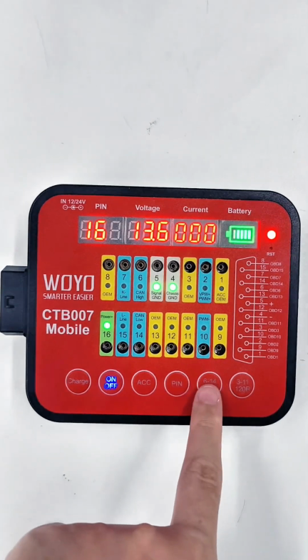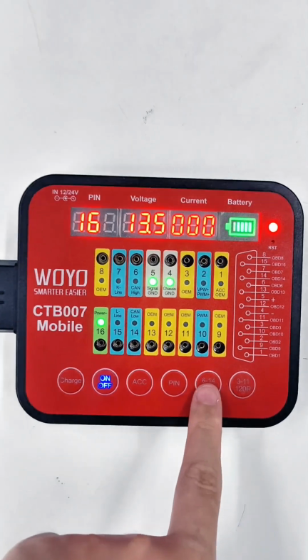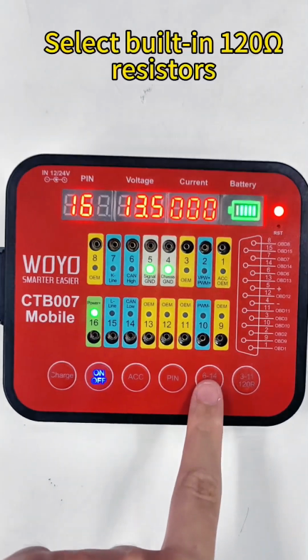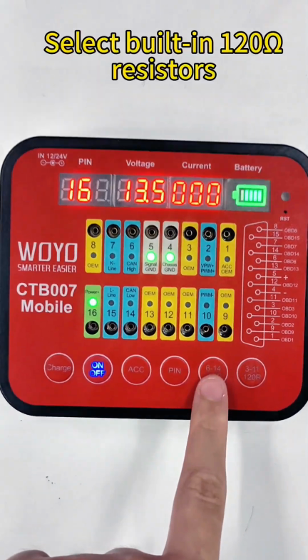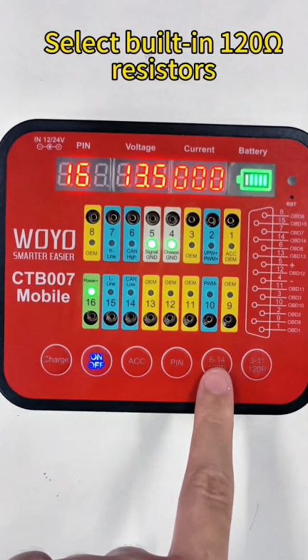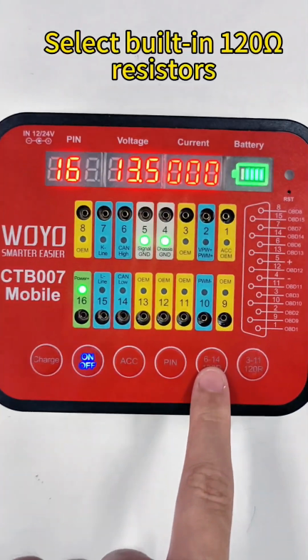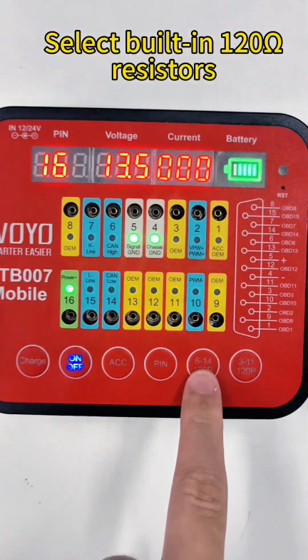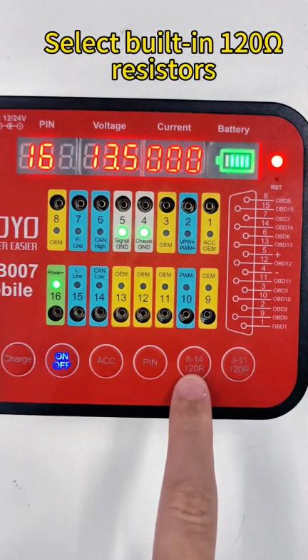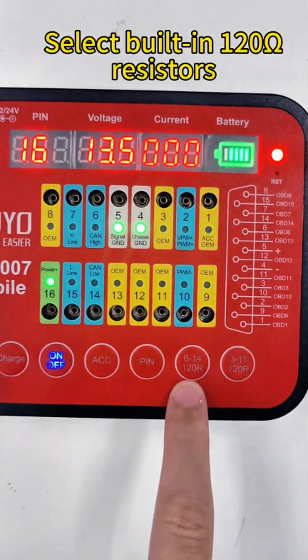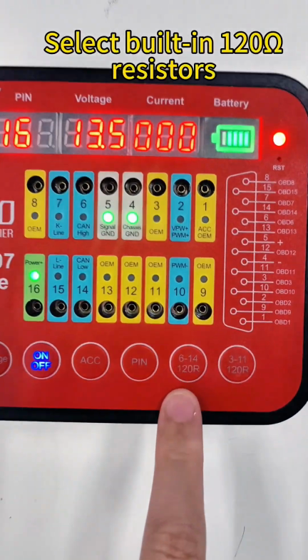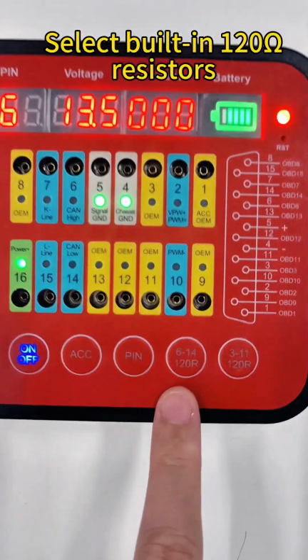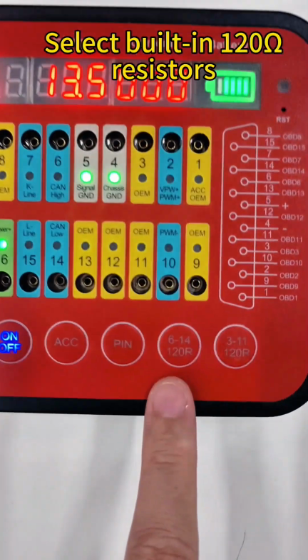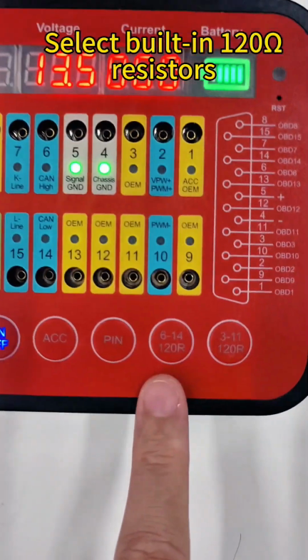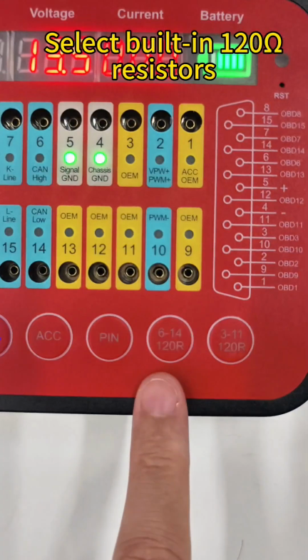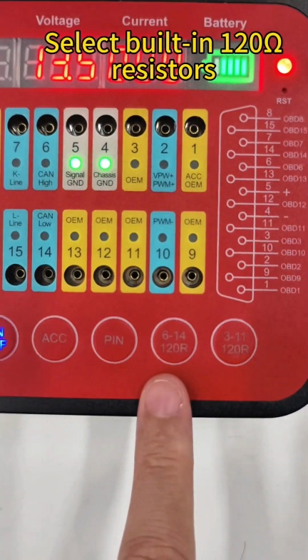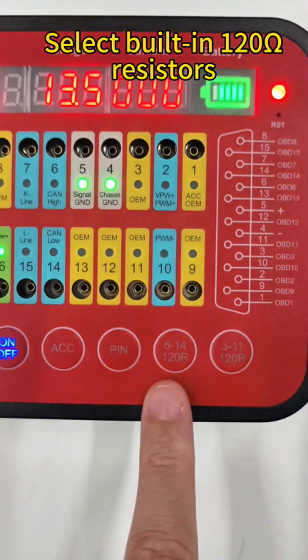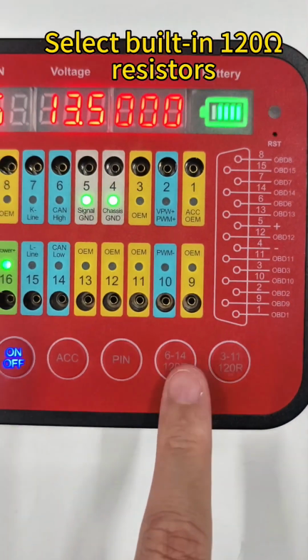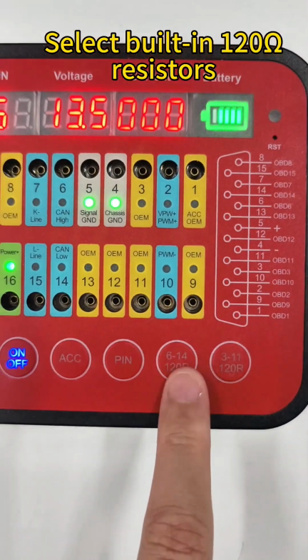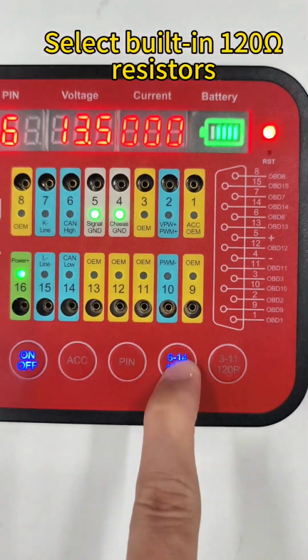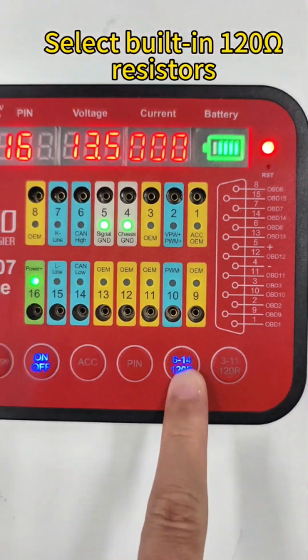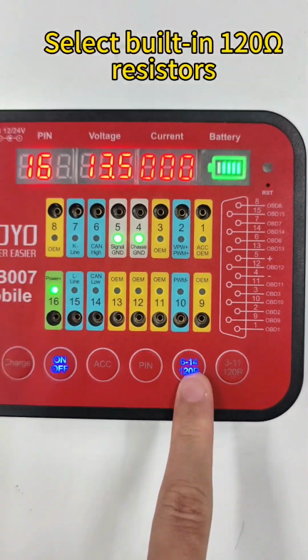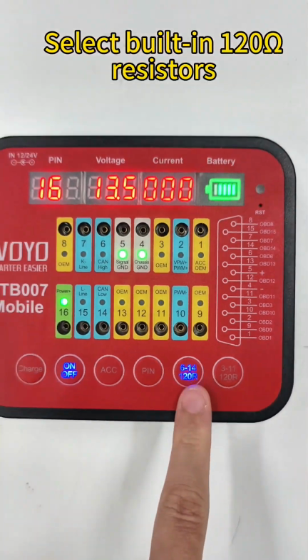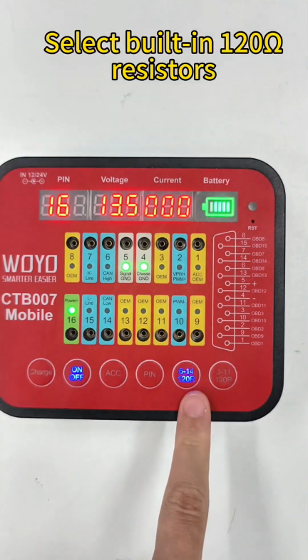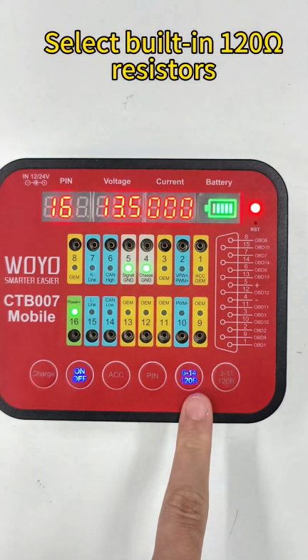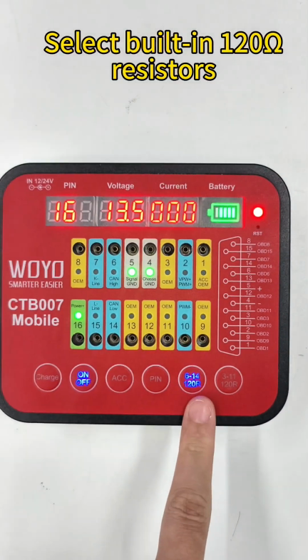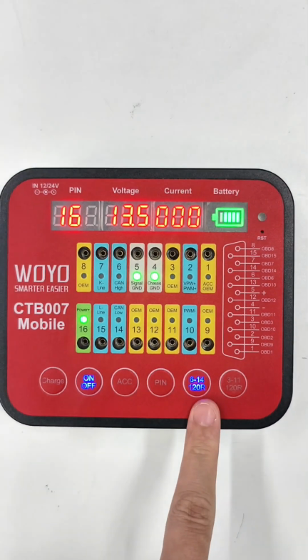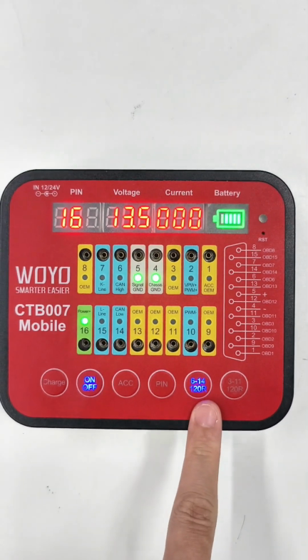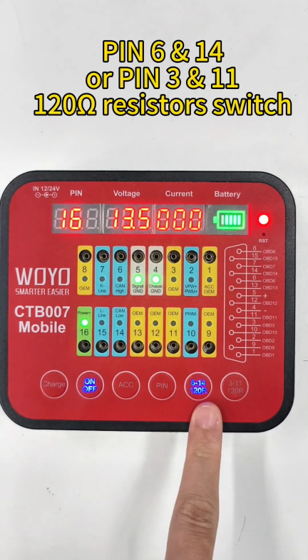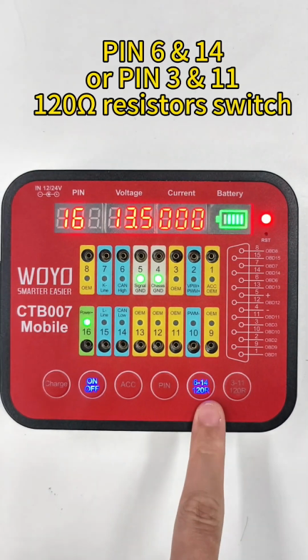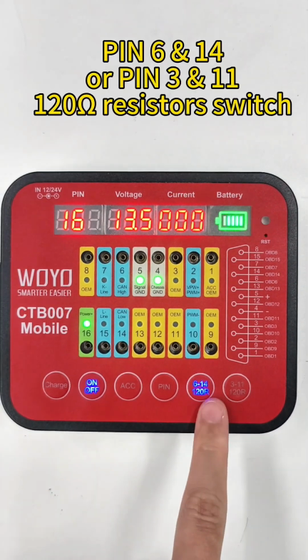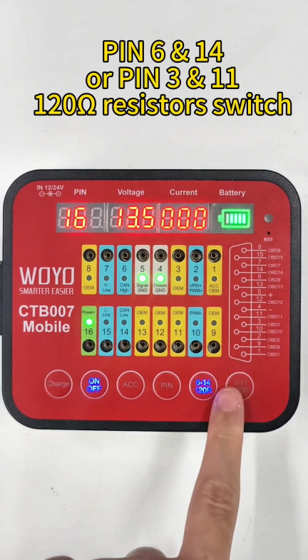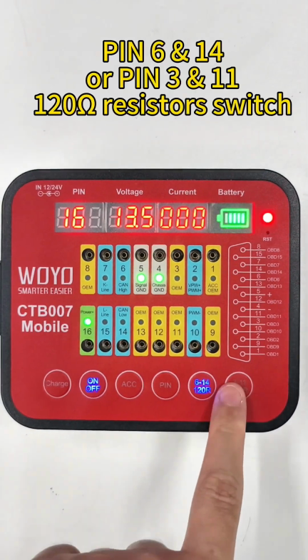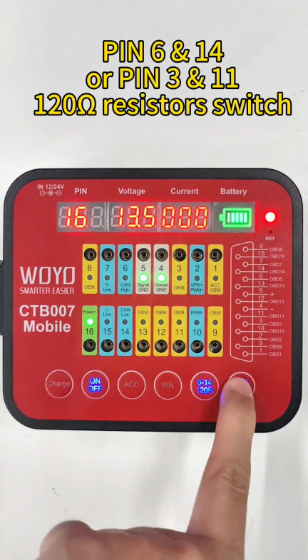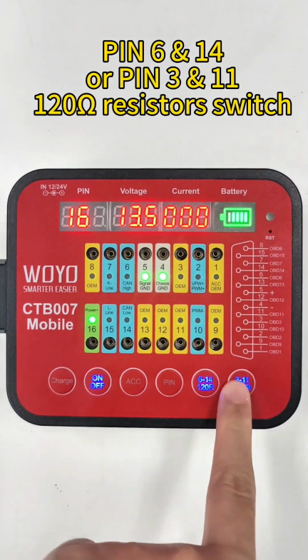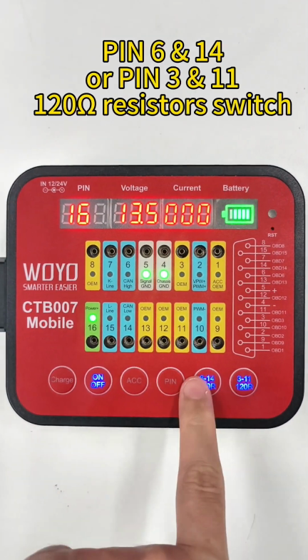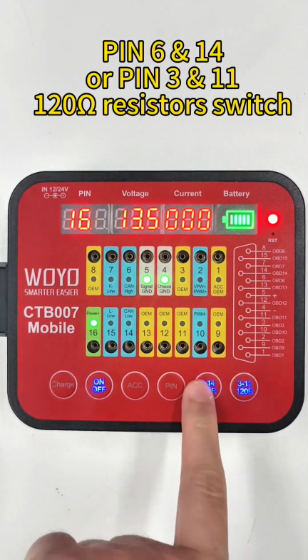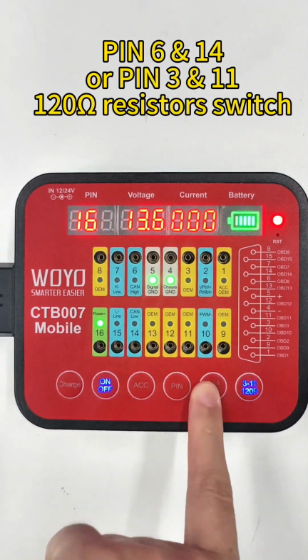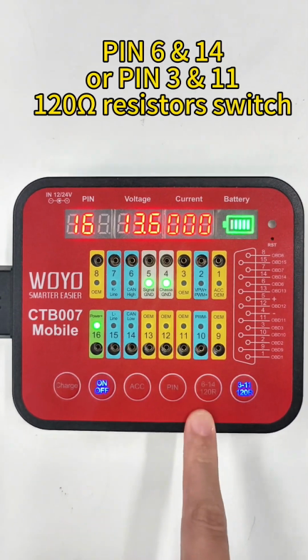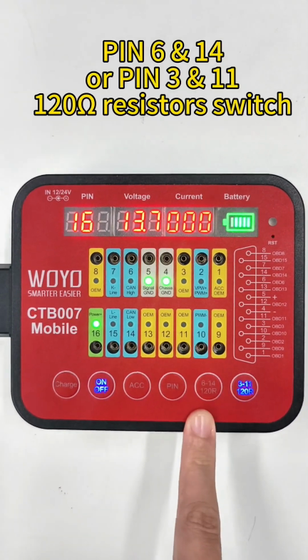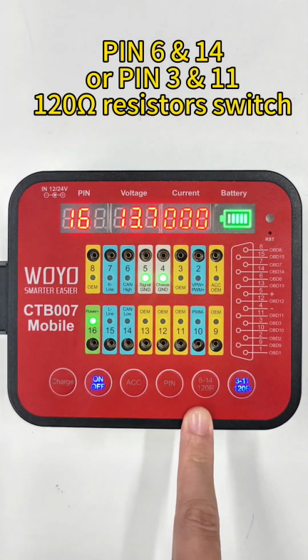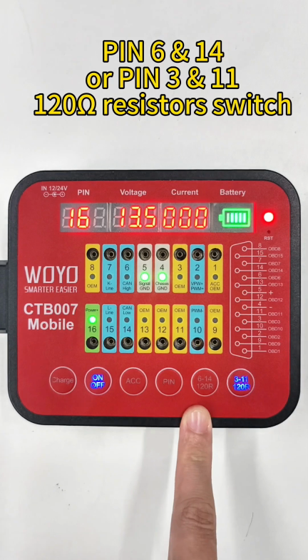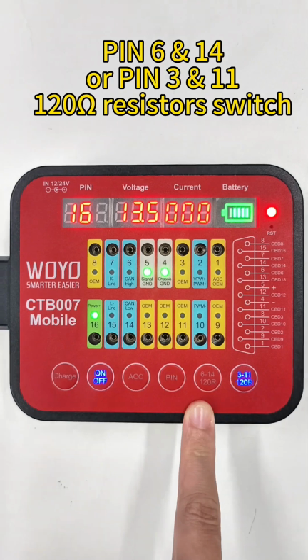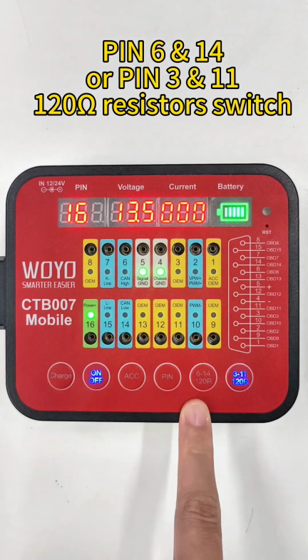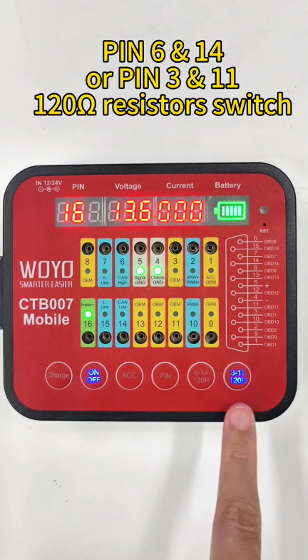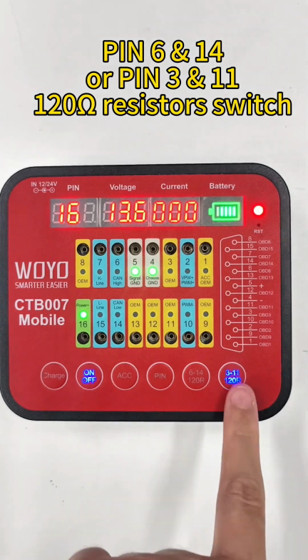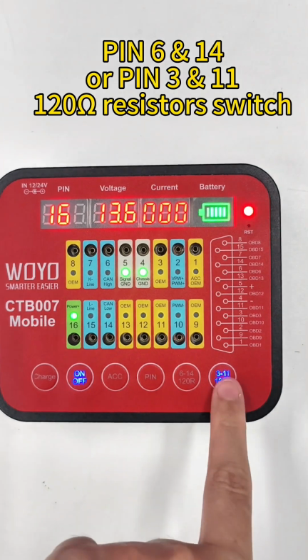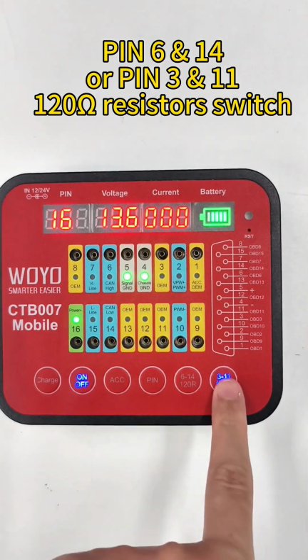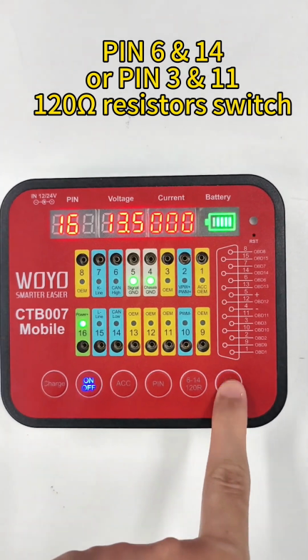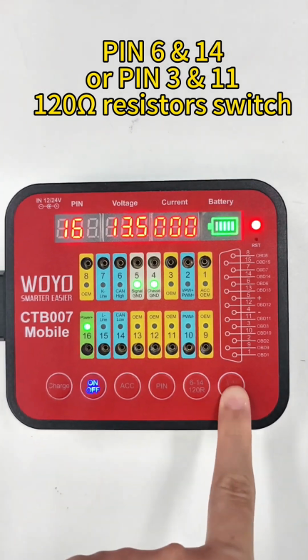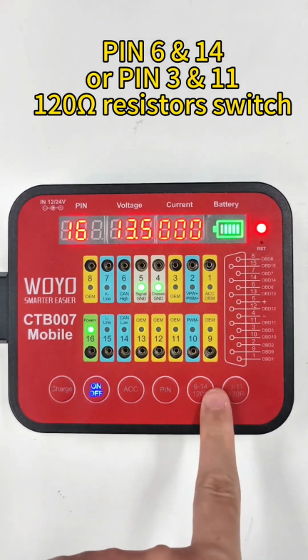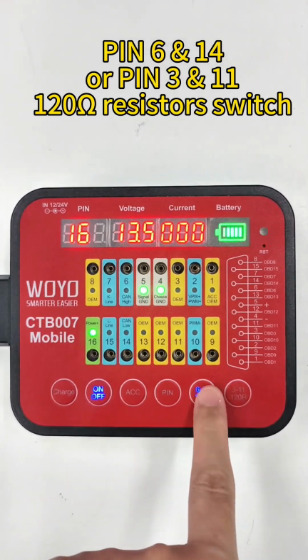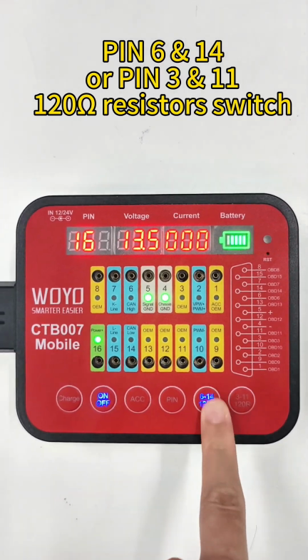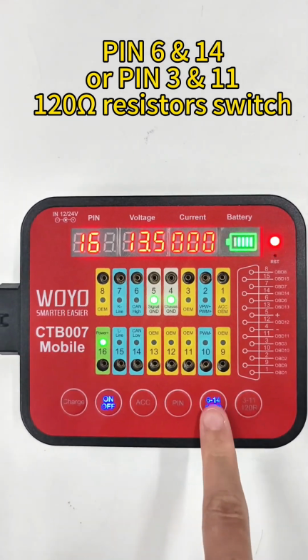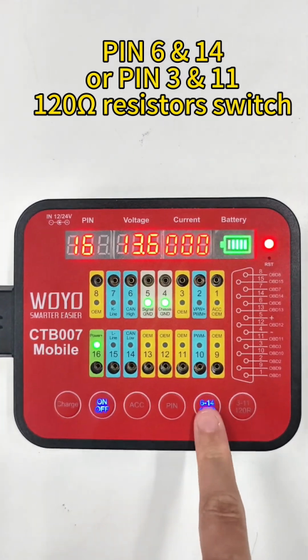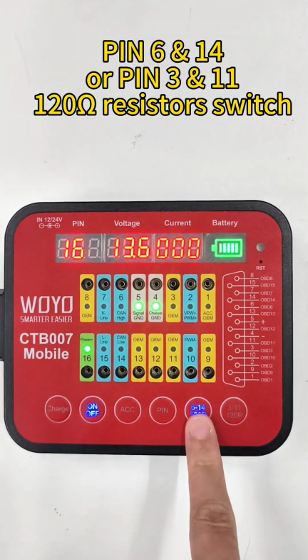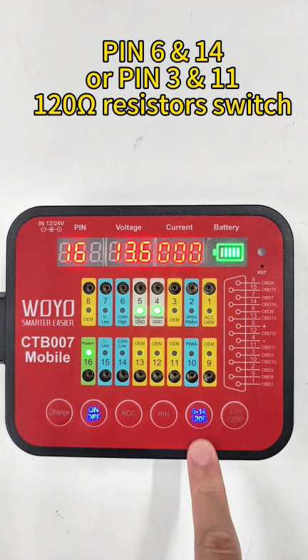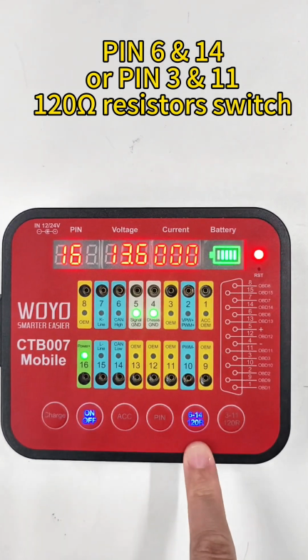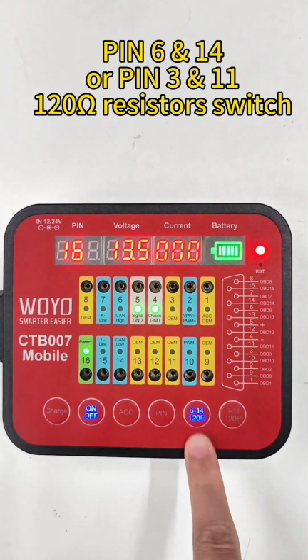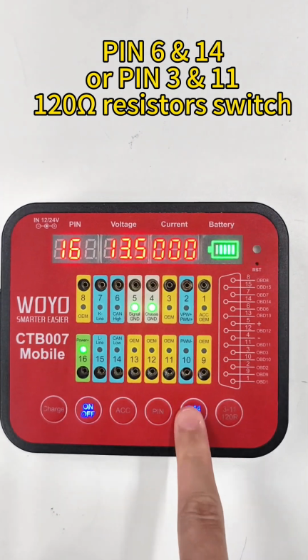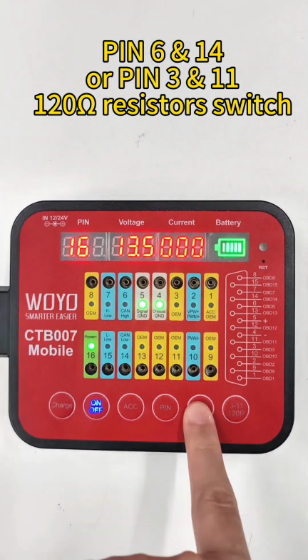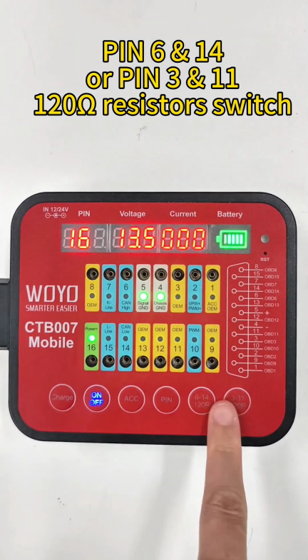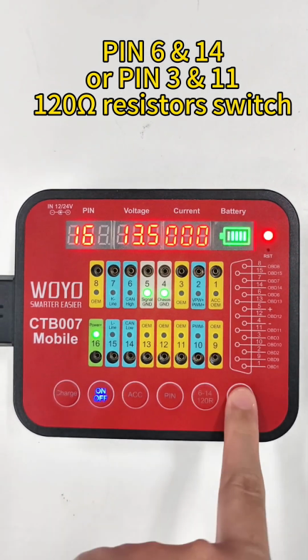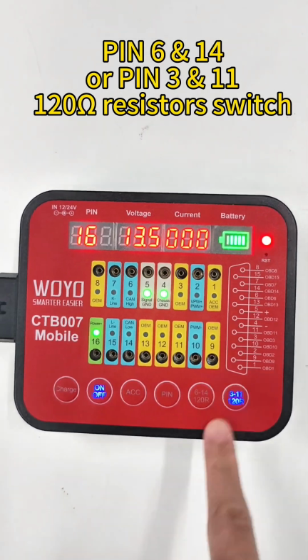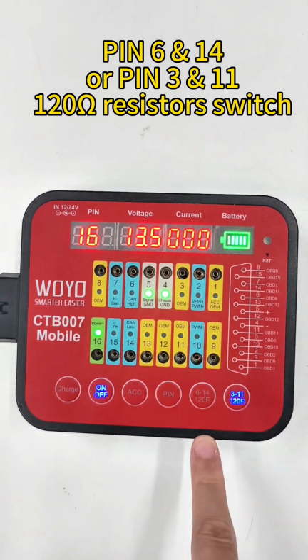Select the built-in 120 resistors: pin 6 and 14, or pin 3 and 11, using the 120 resistor switch.